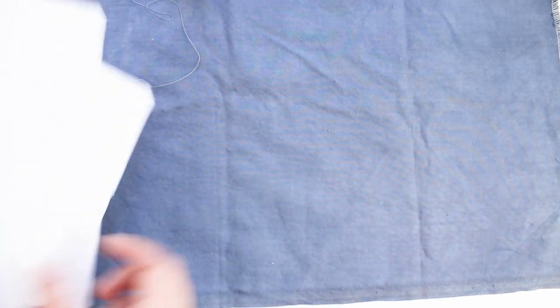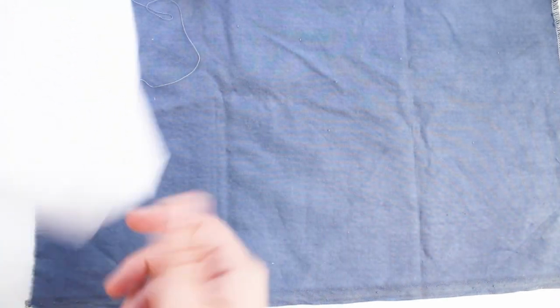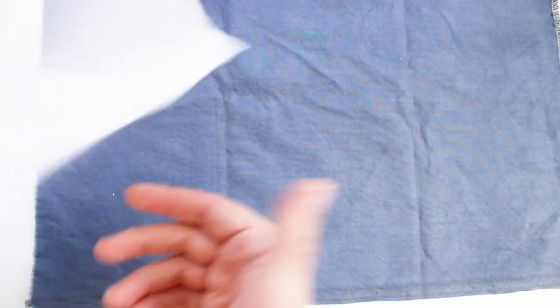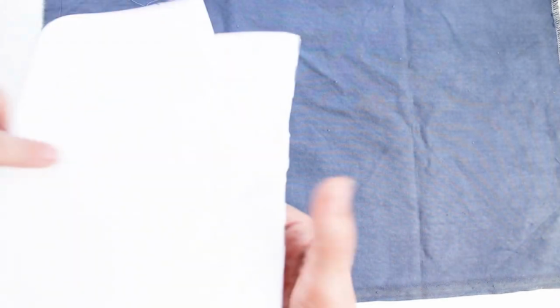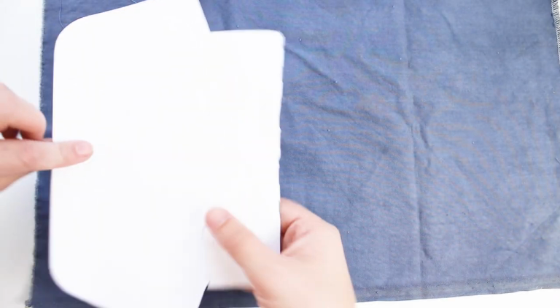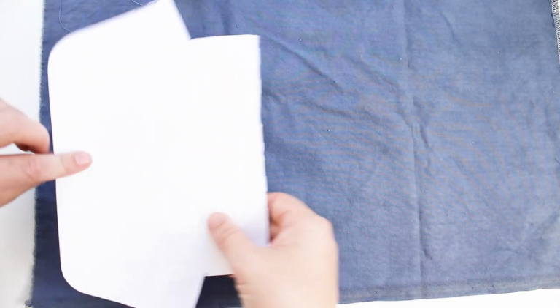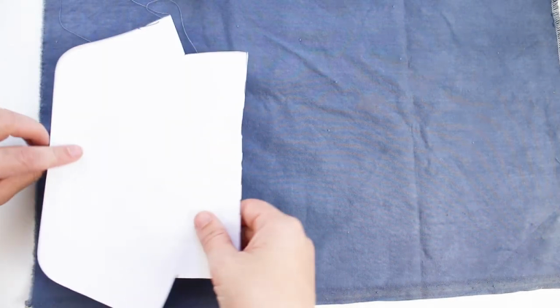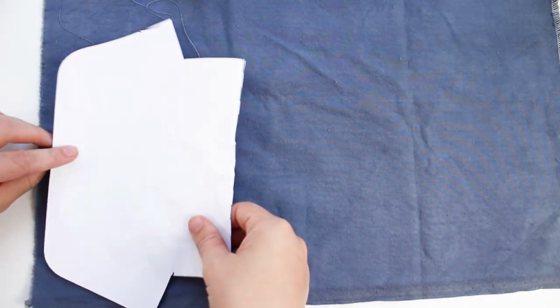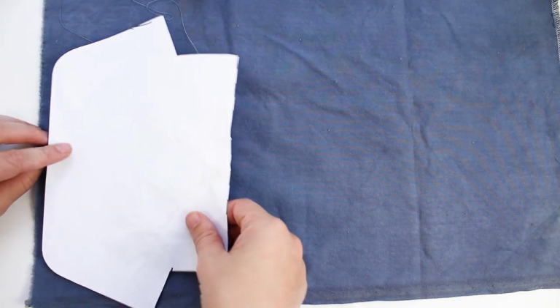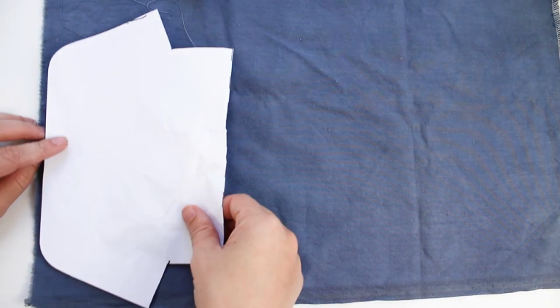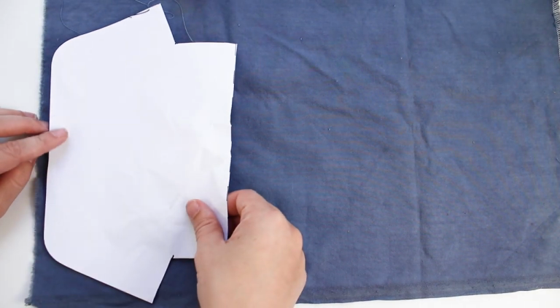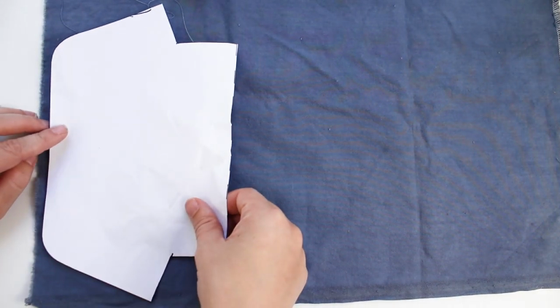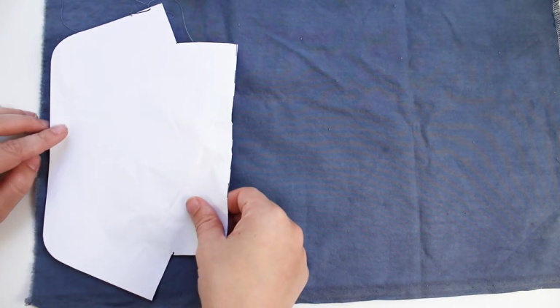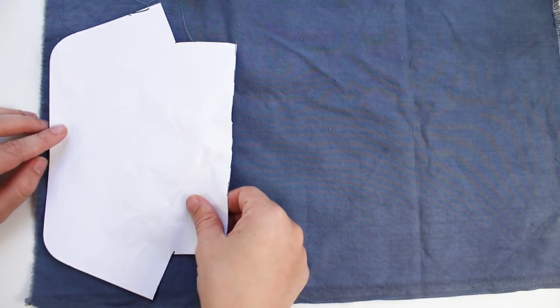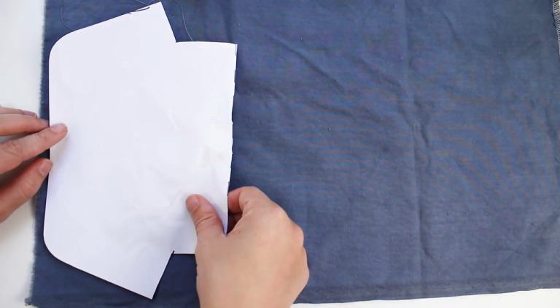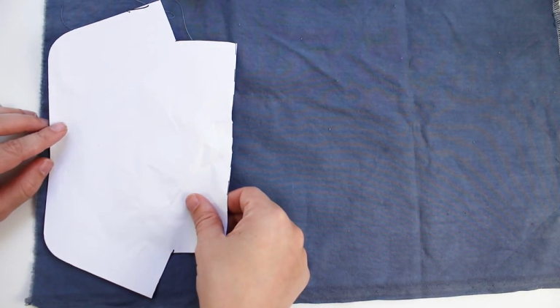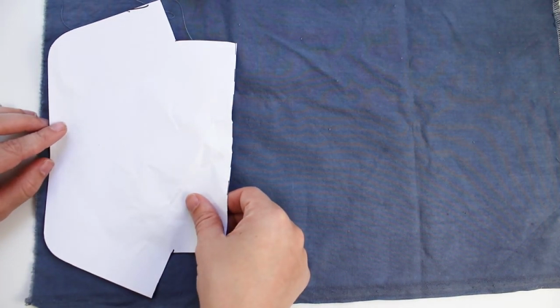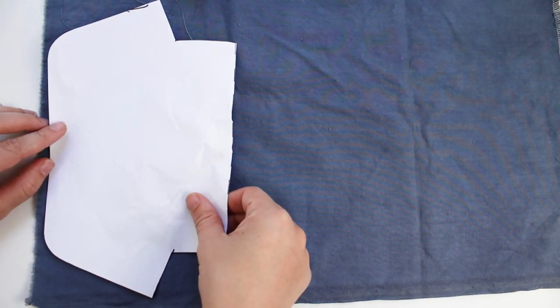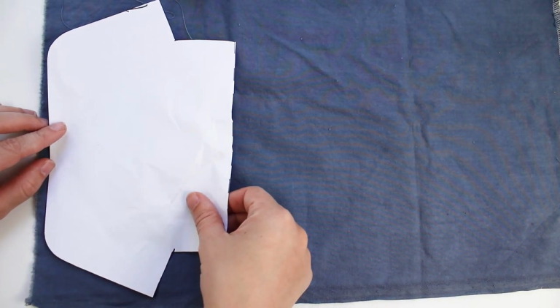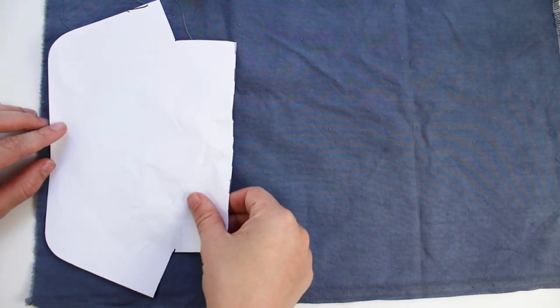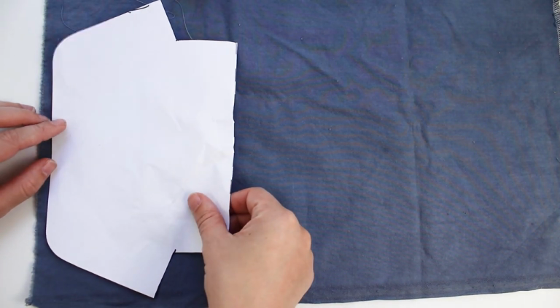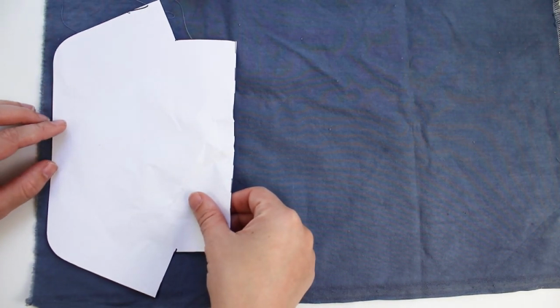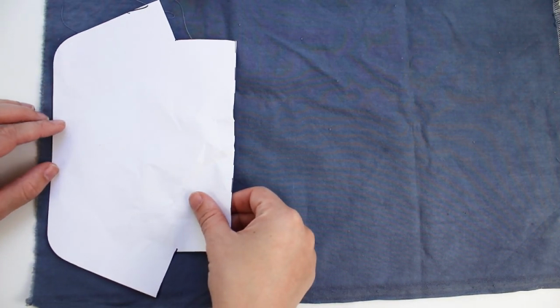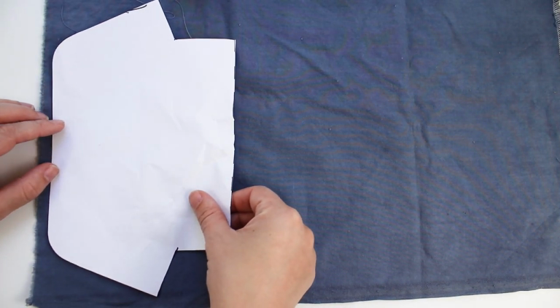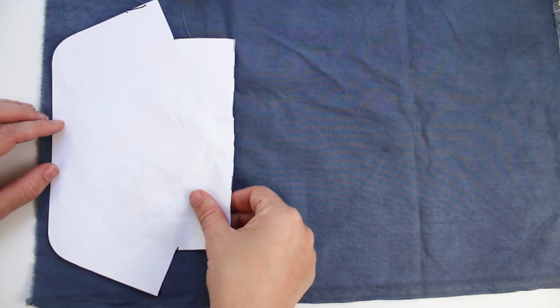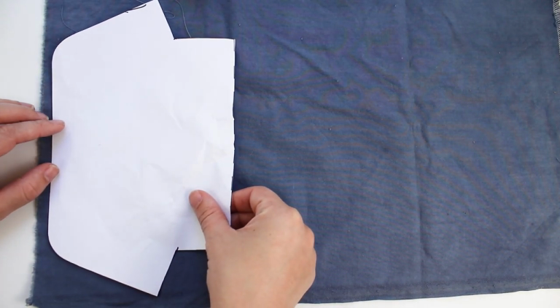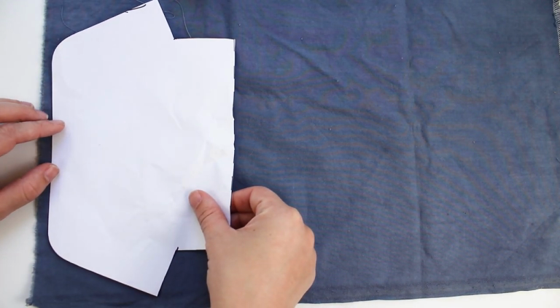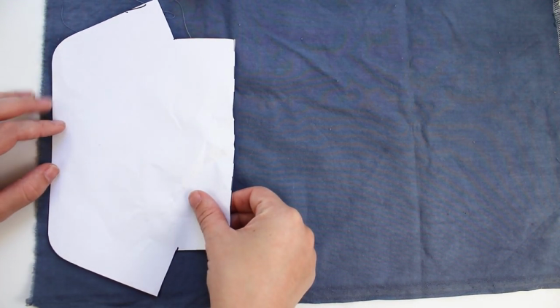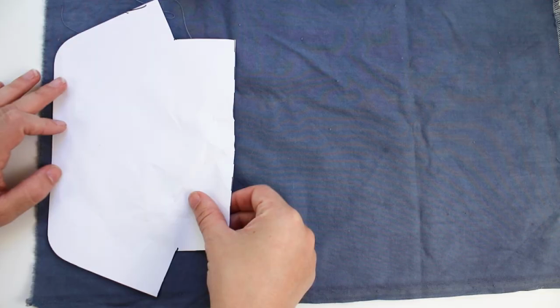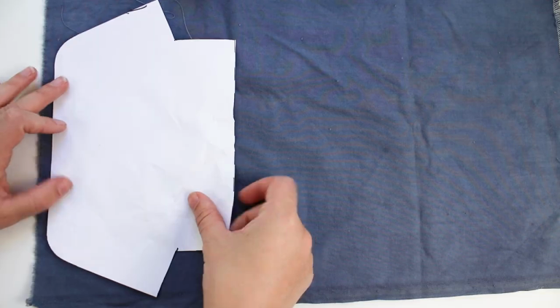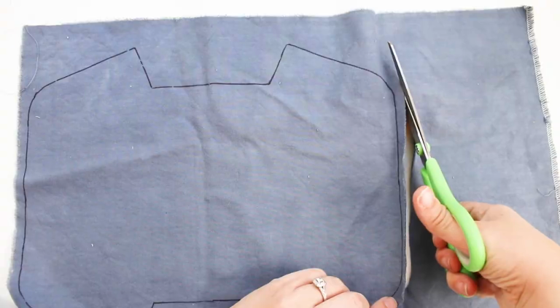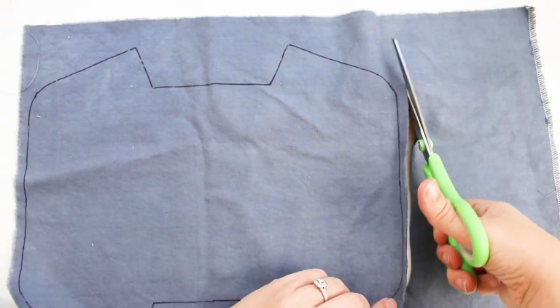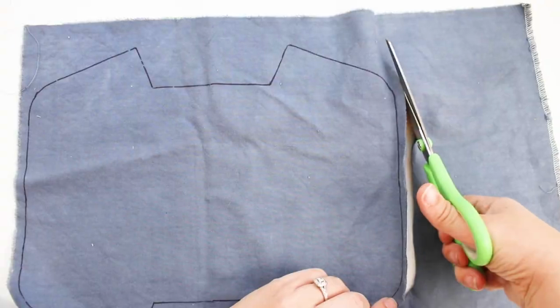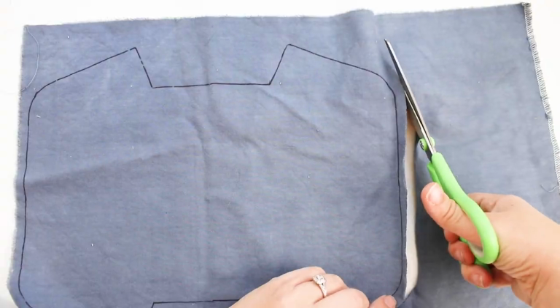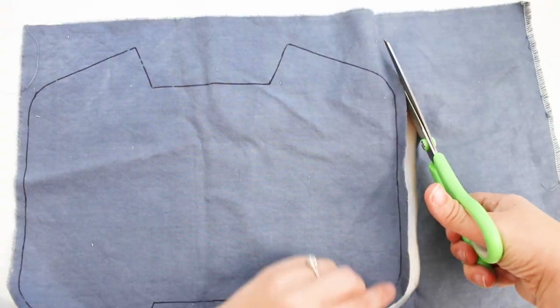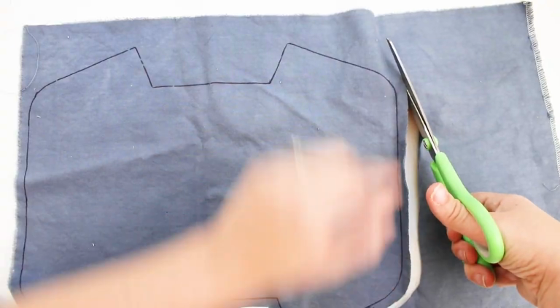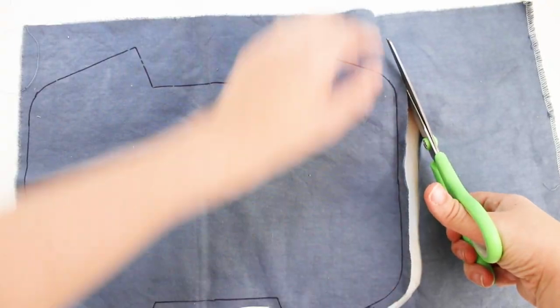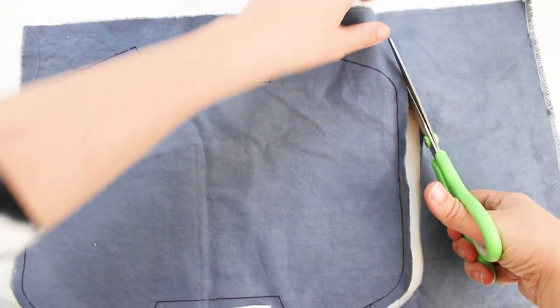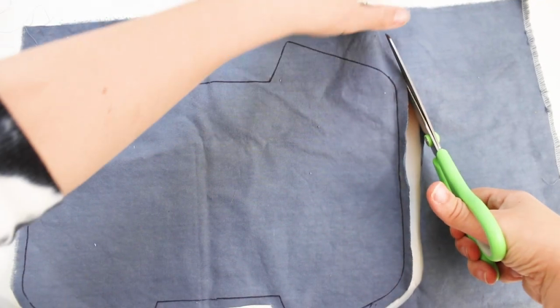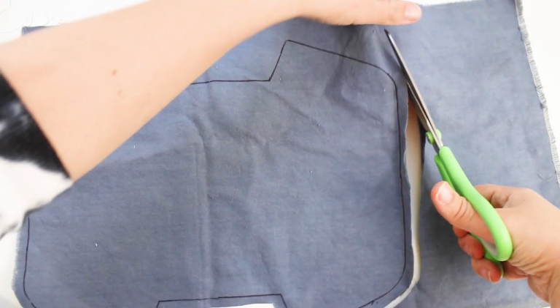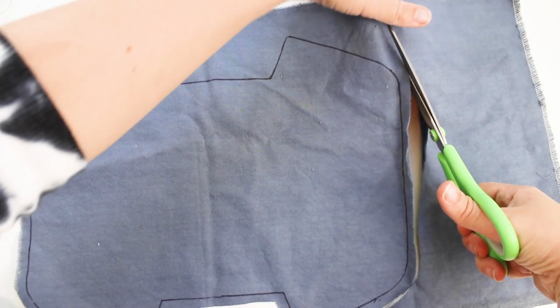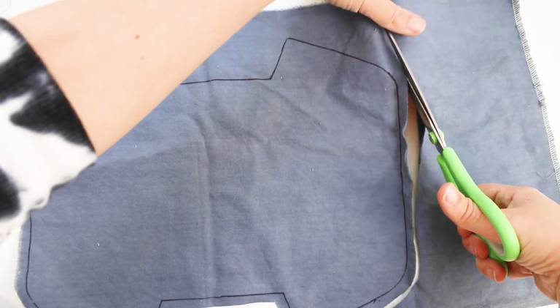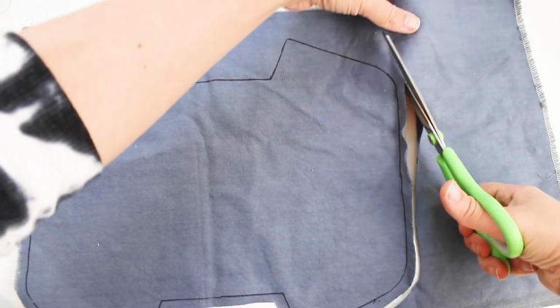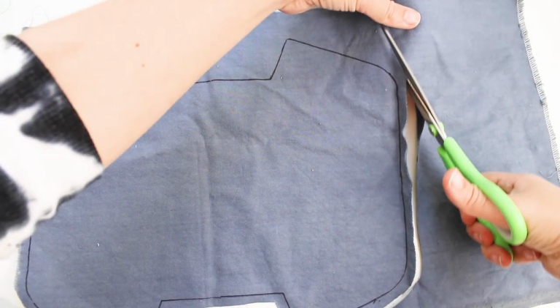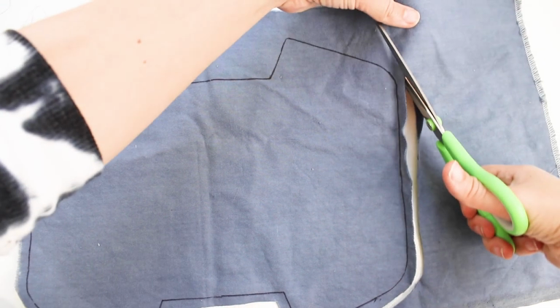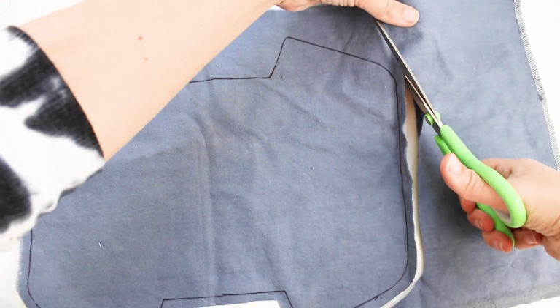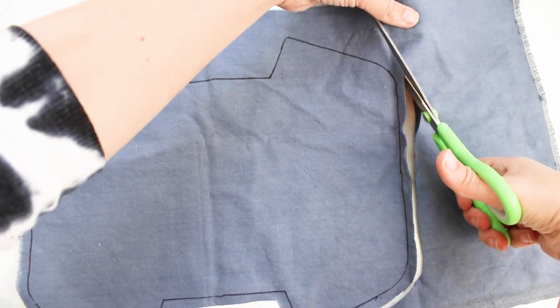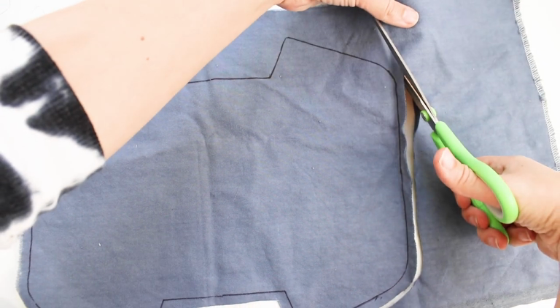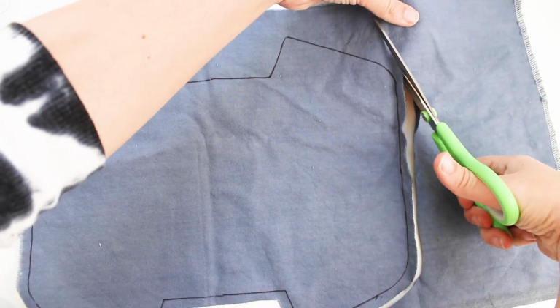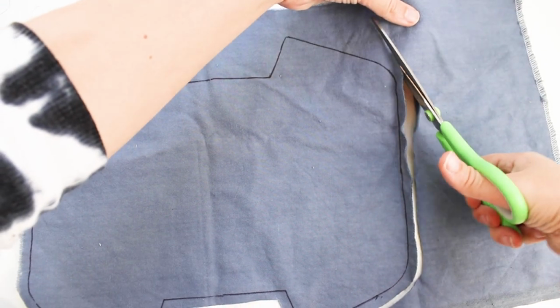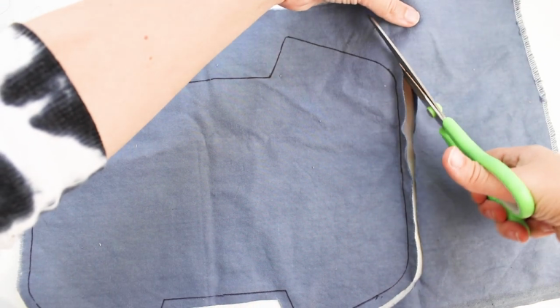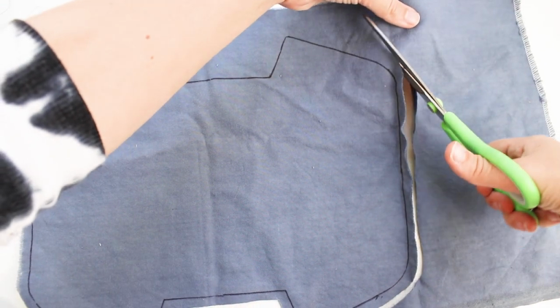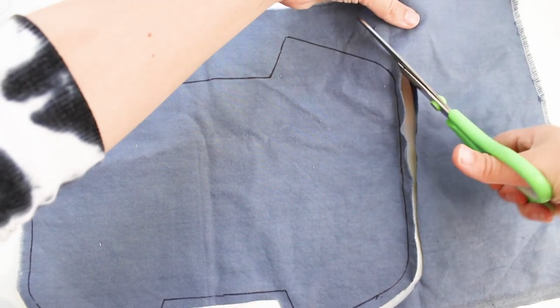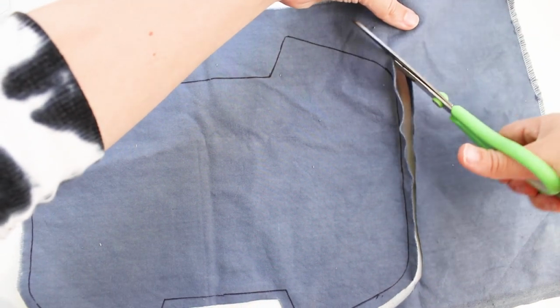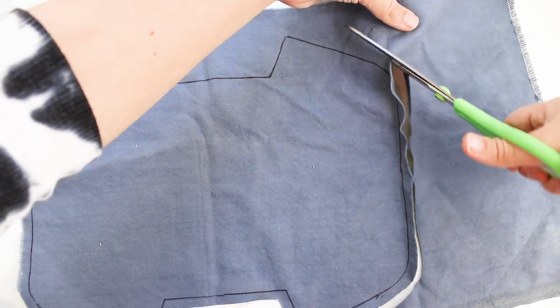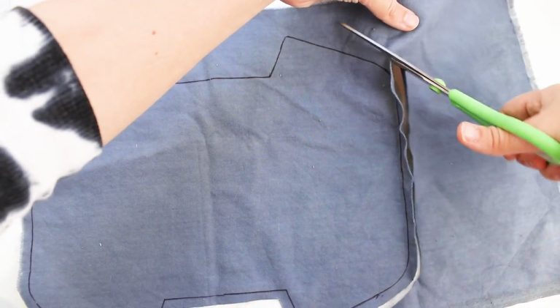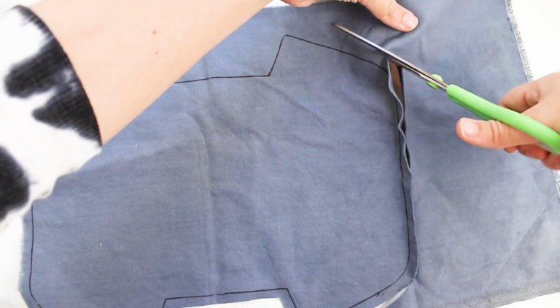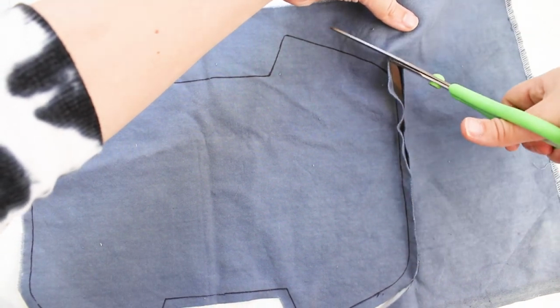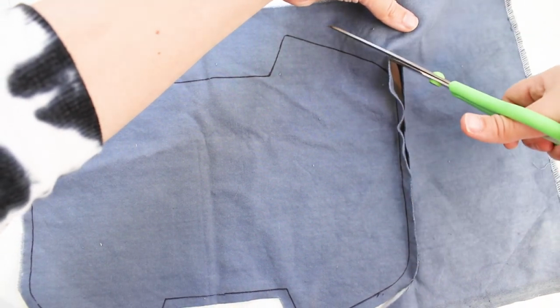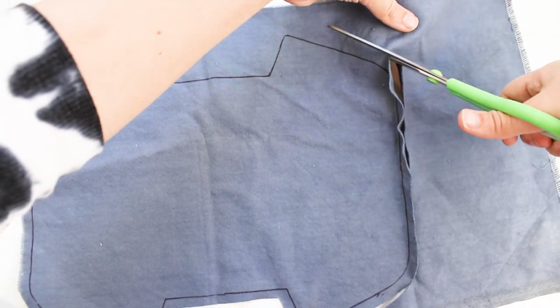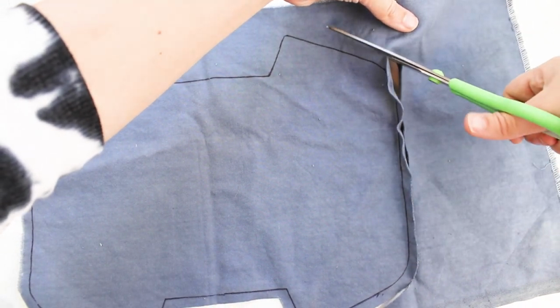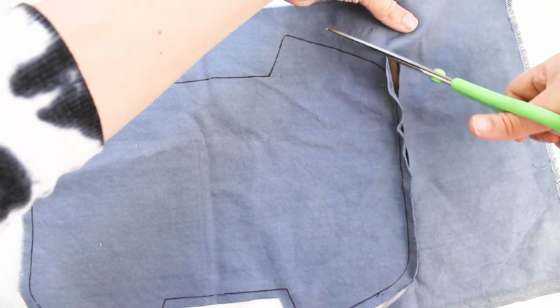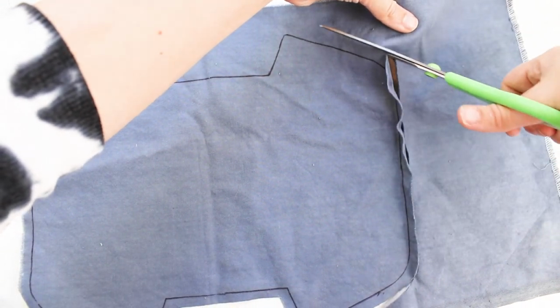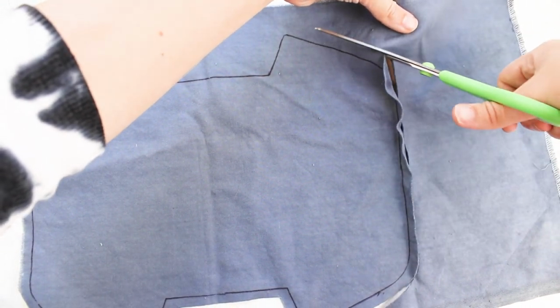I am using a velvet. Trace the same template onto the lining and cut a half-inch border around the outline.